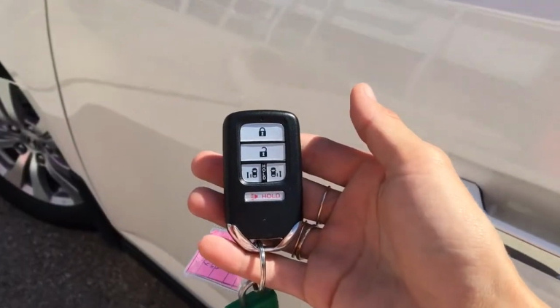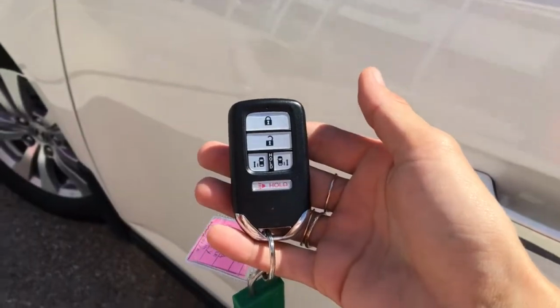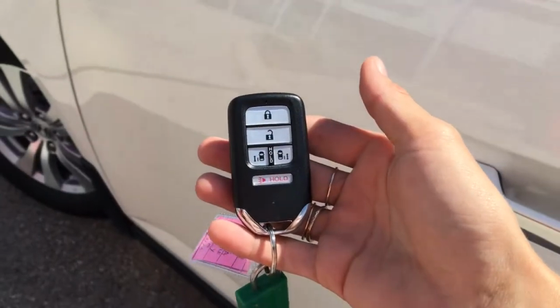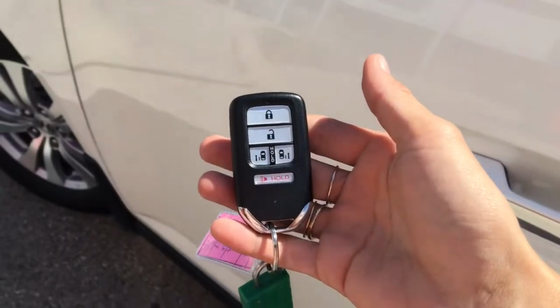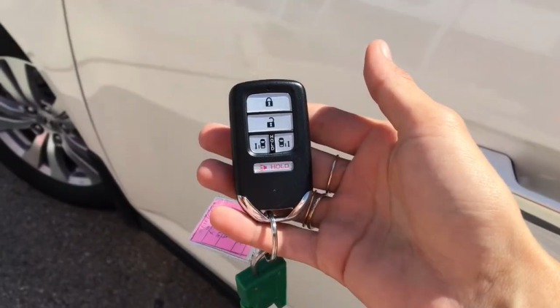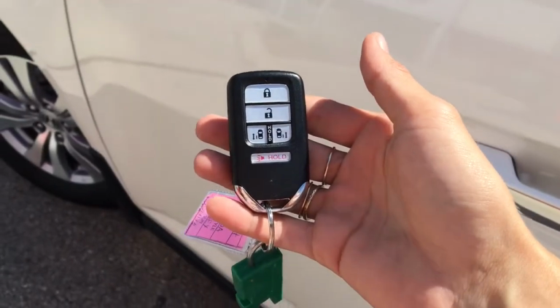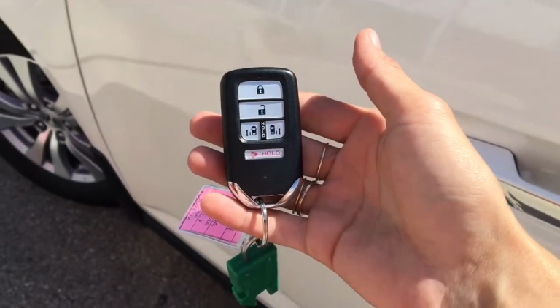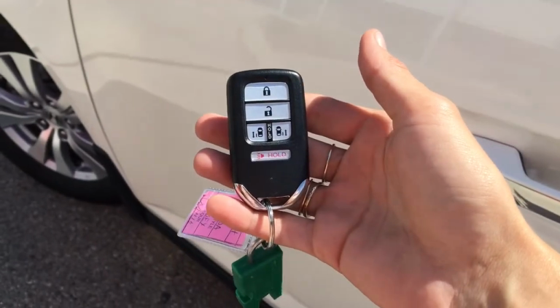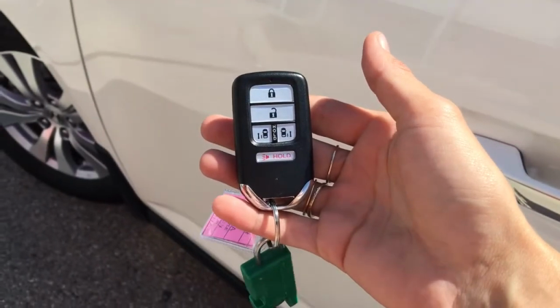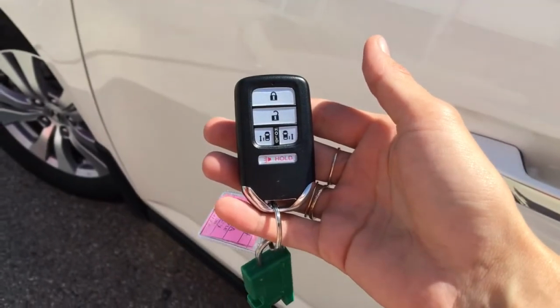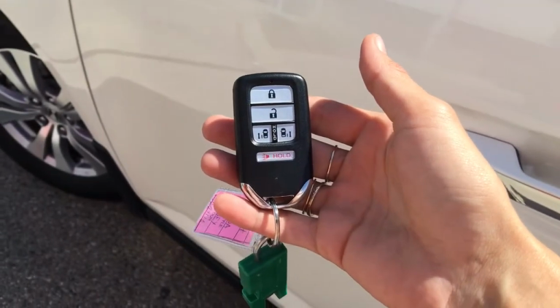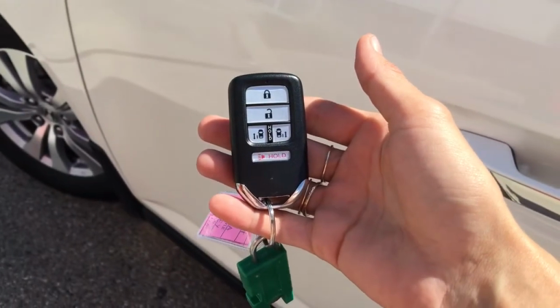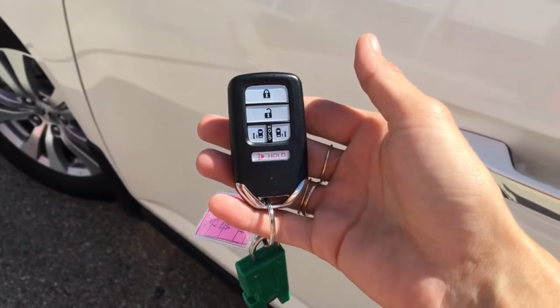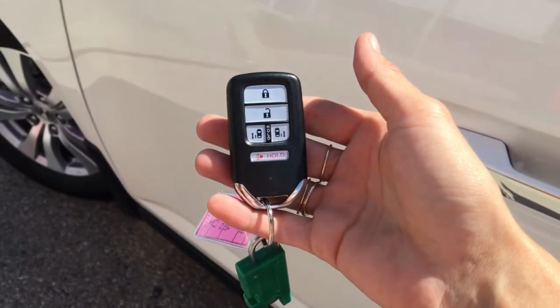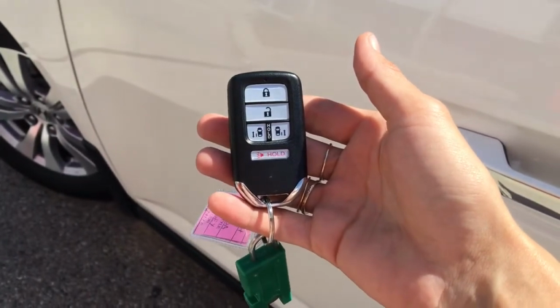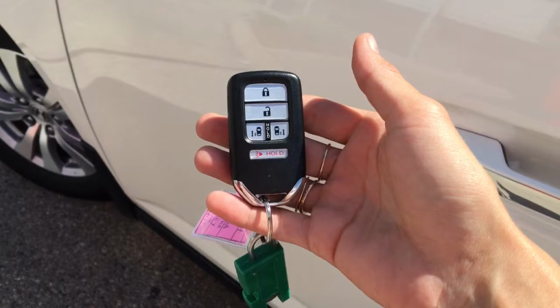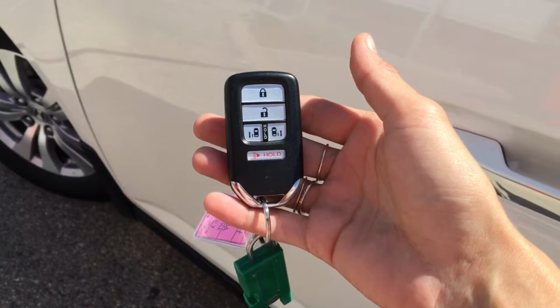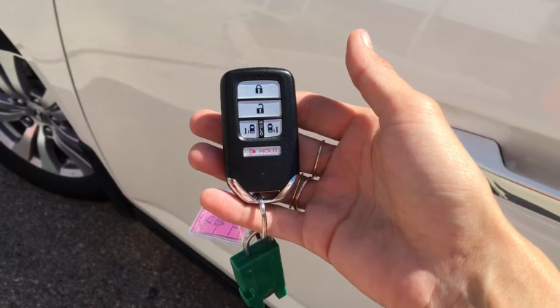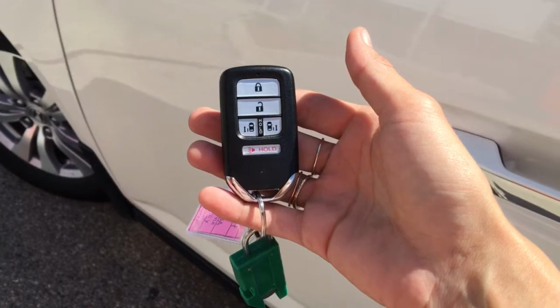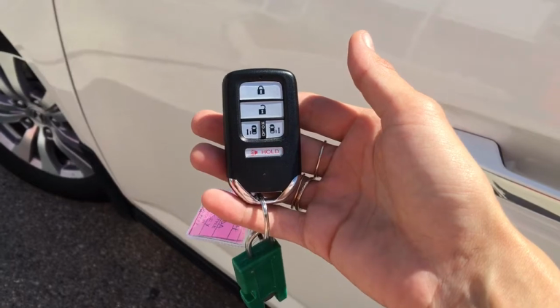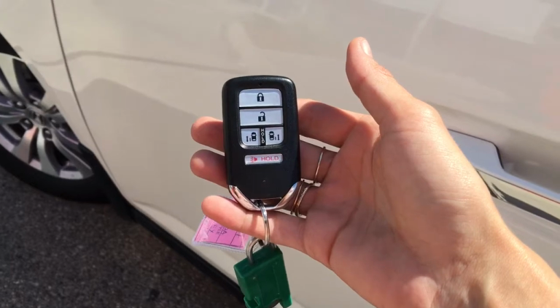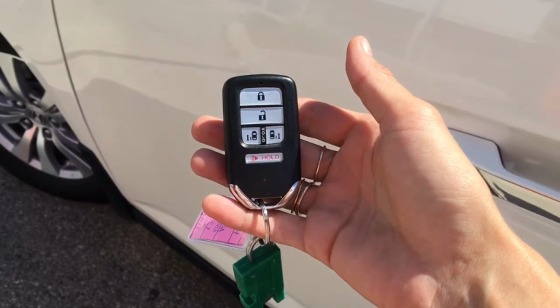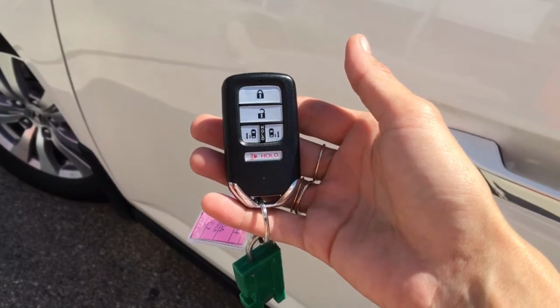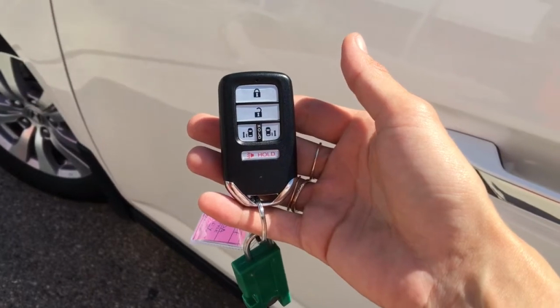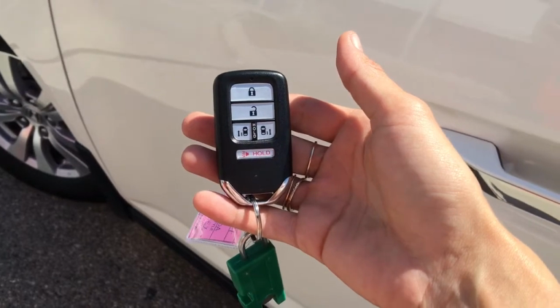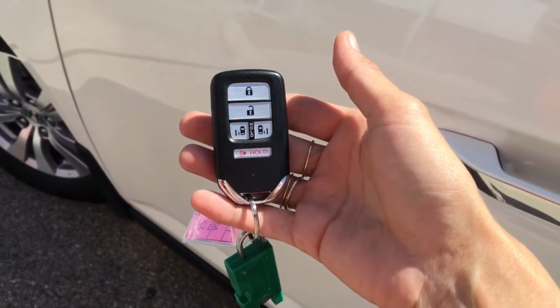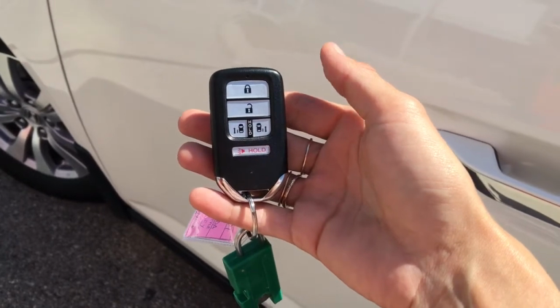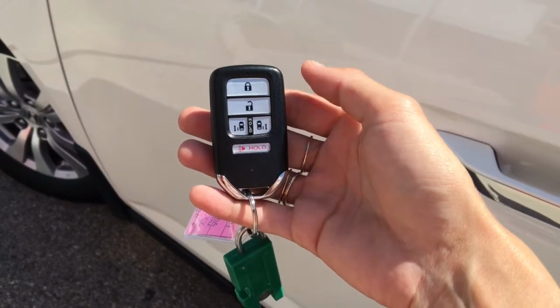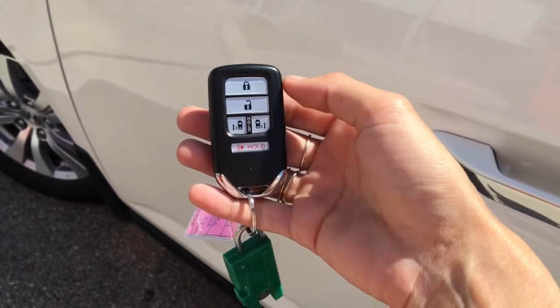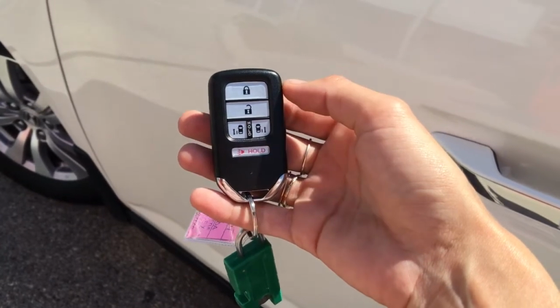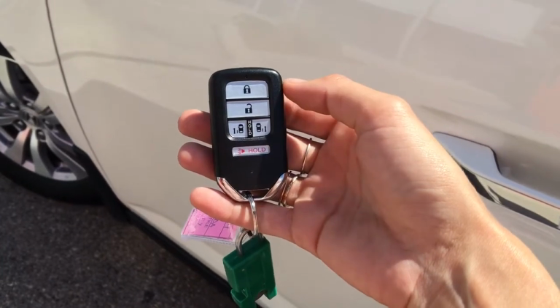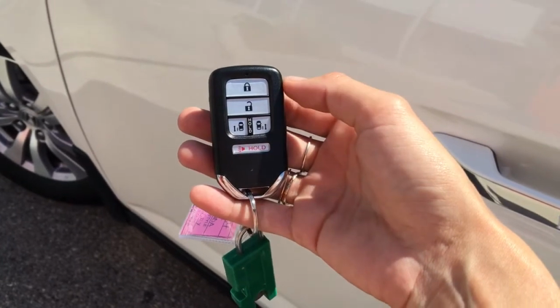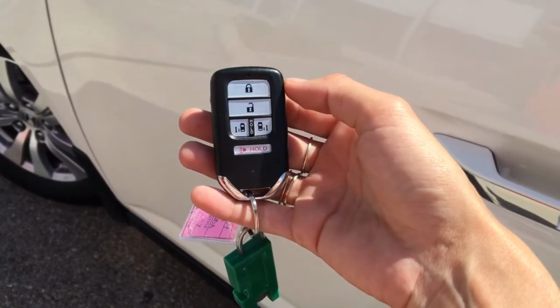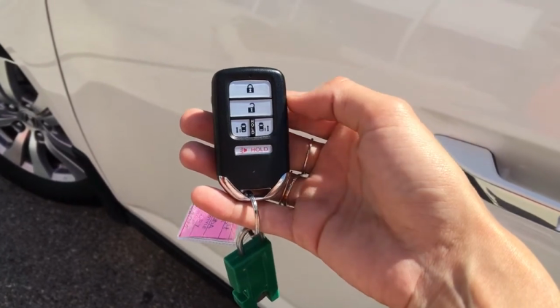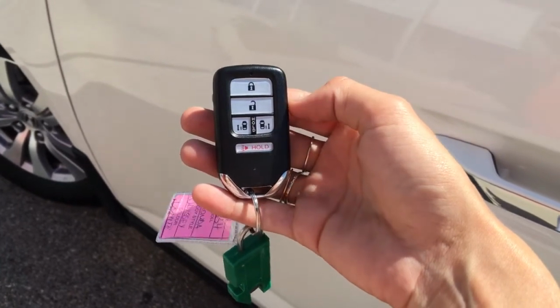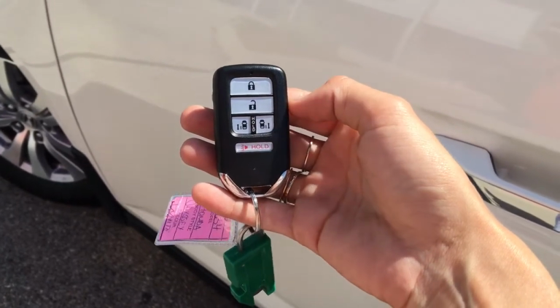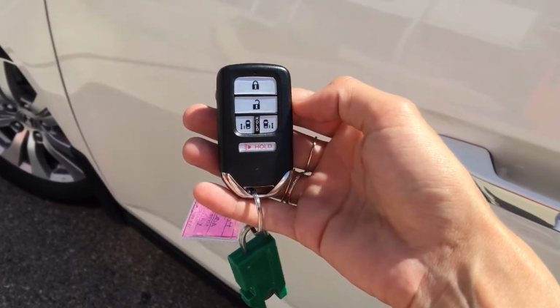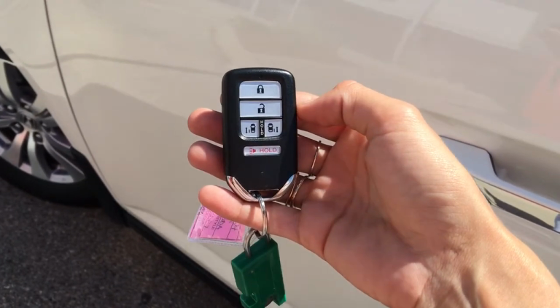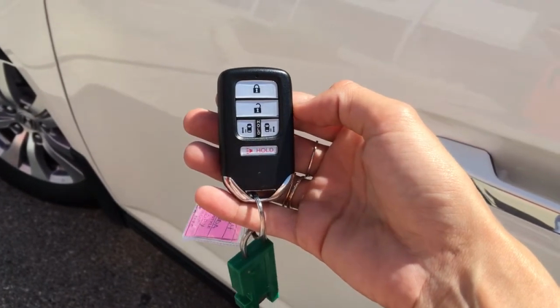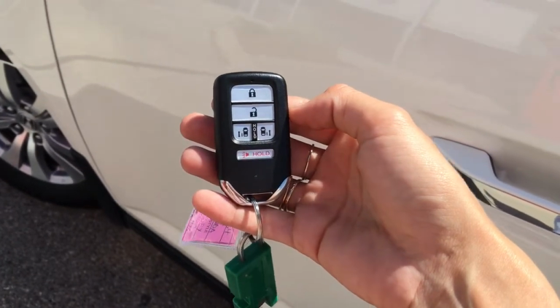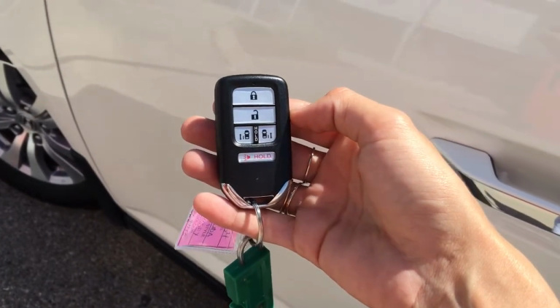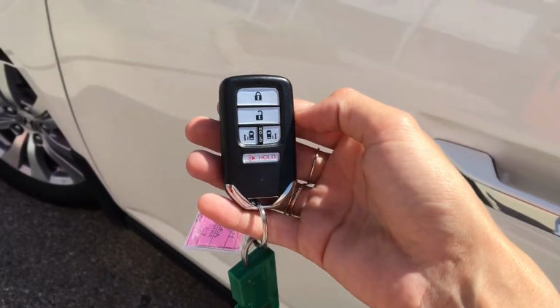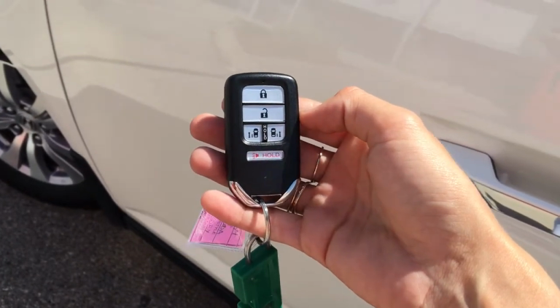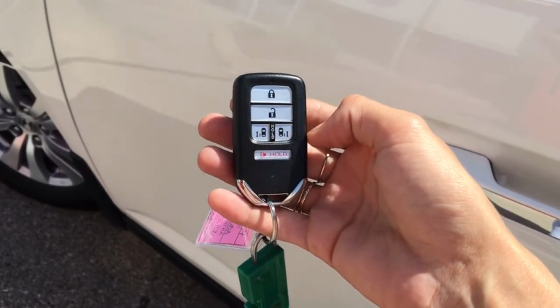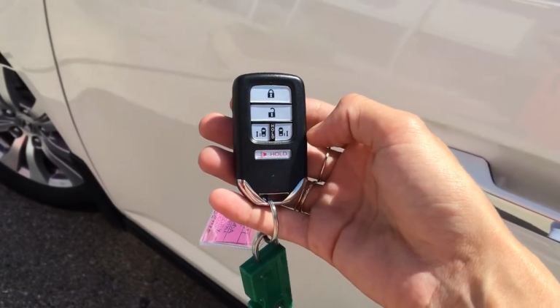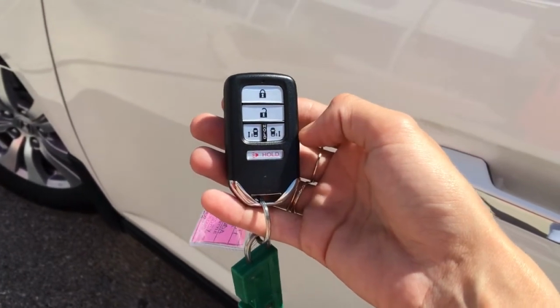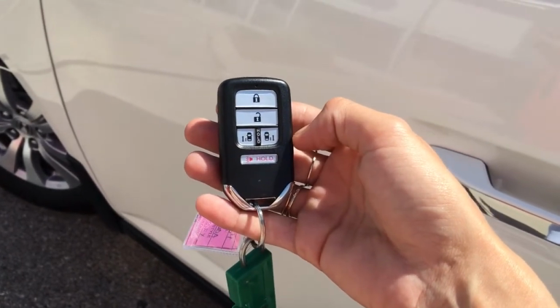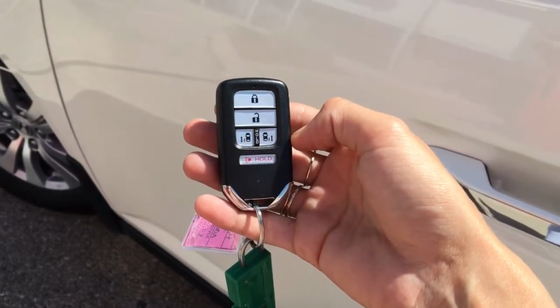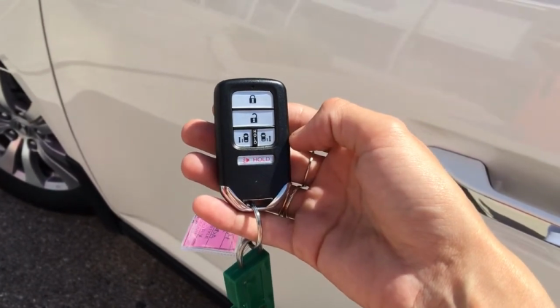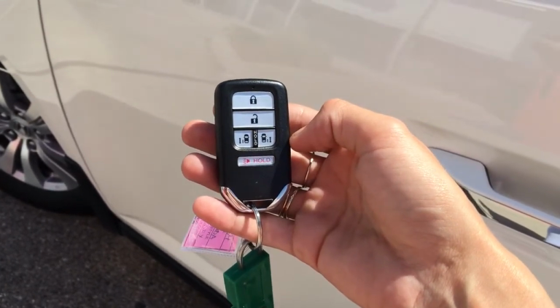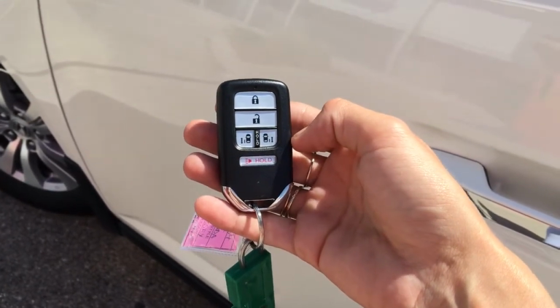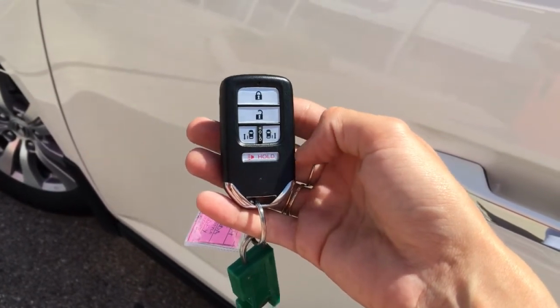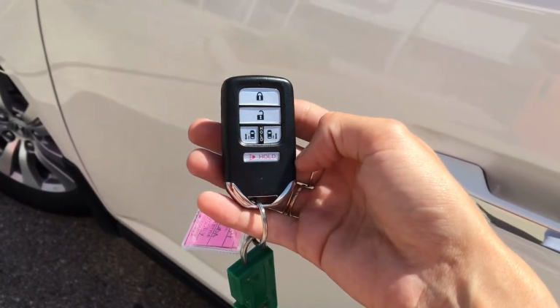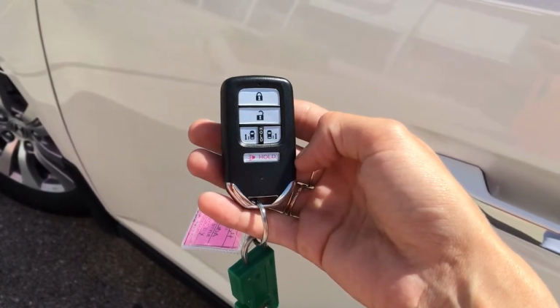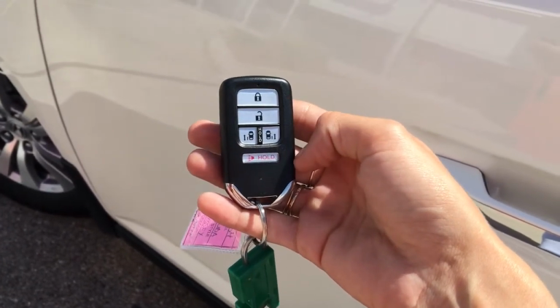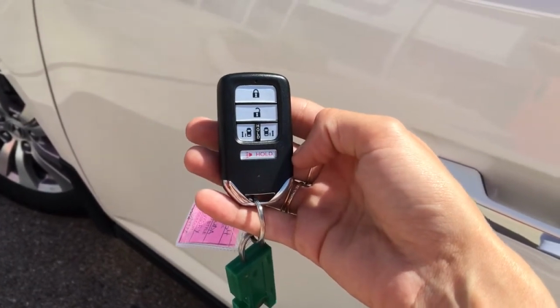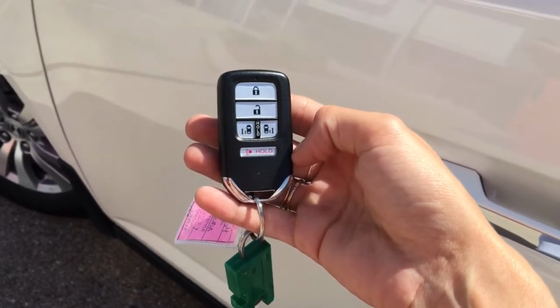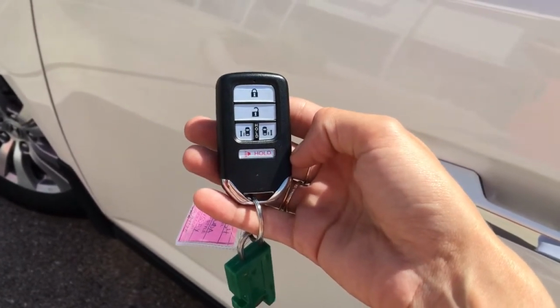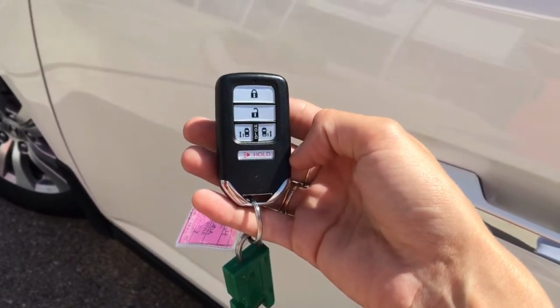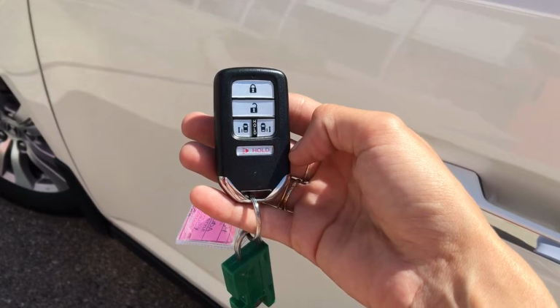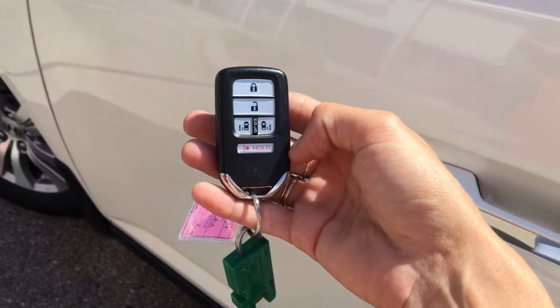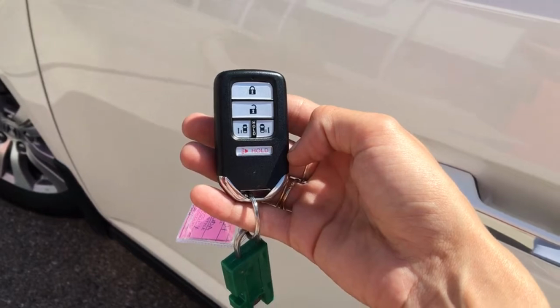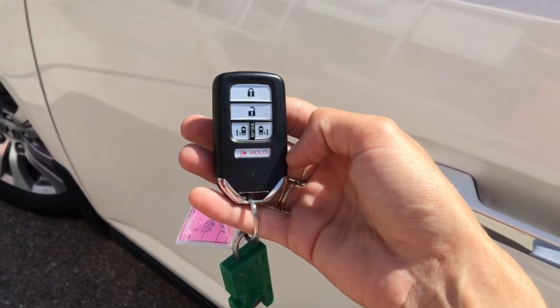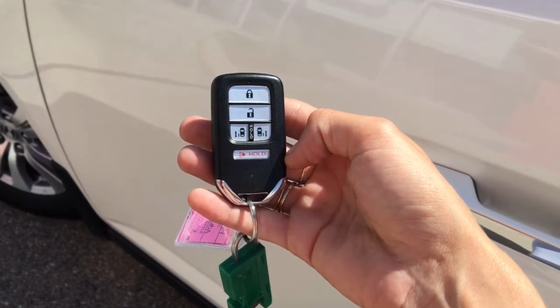Helping you hop in is your smart entry key fob, complete with lock, unlock, power sliding doors, and panic mode.